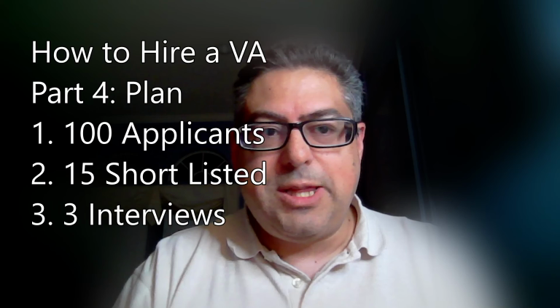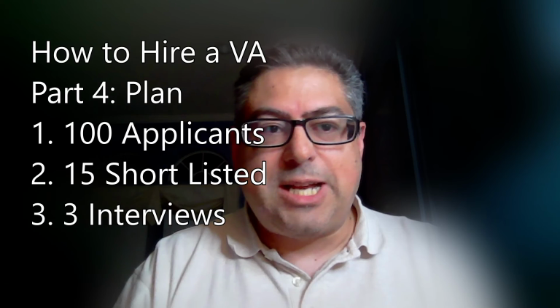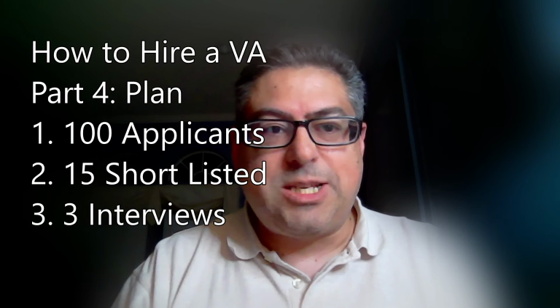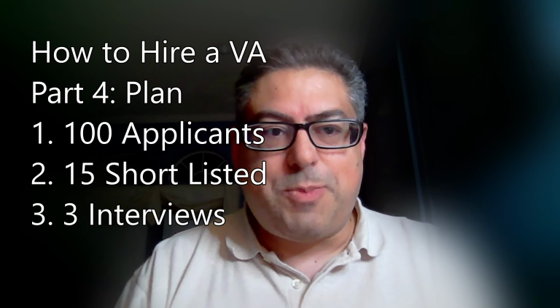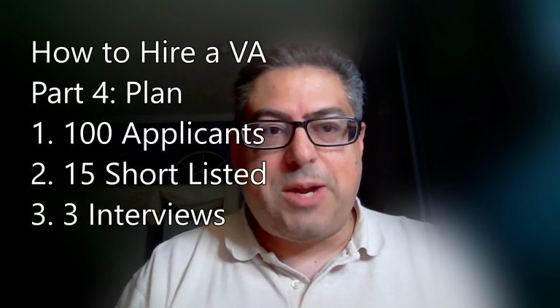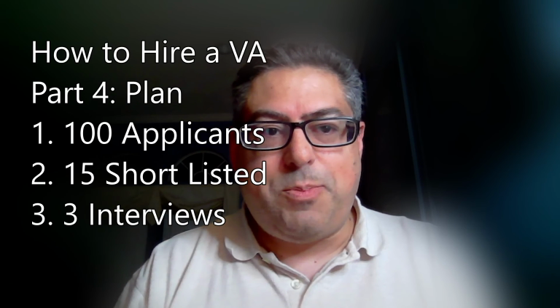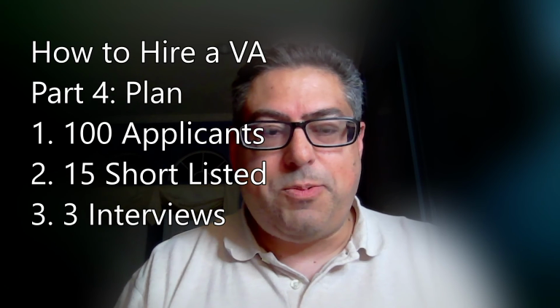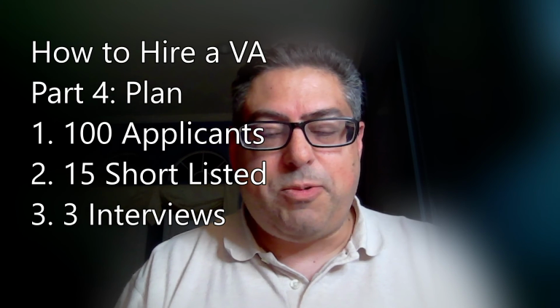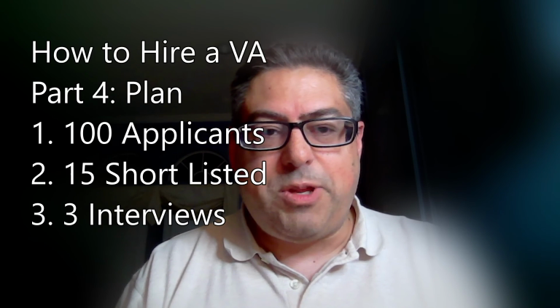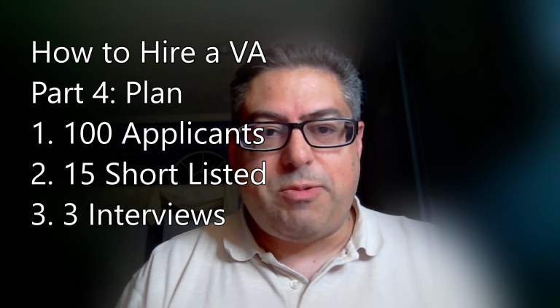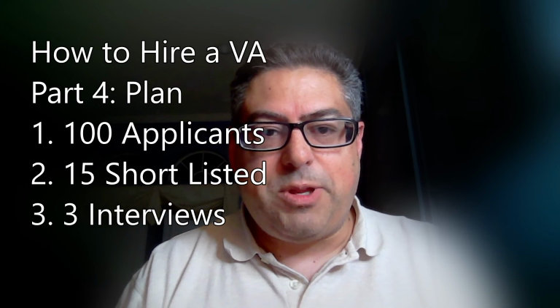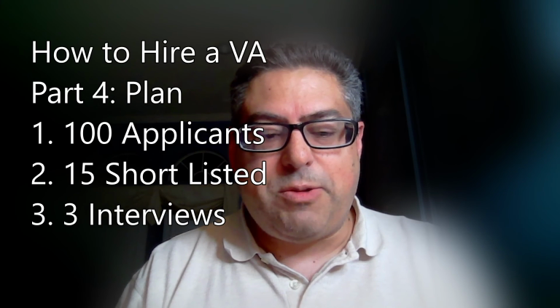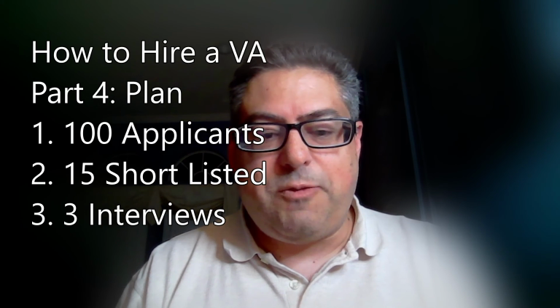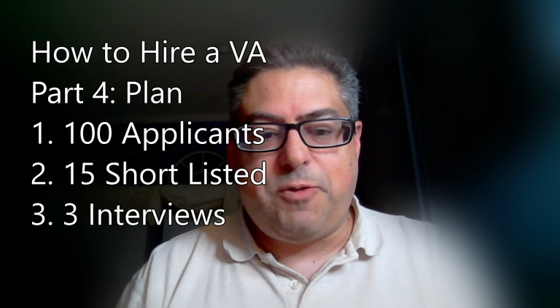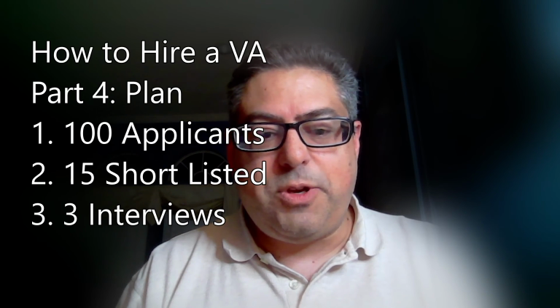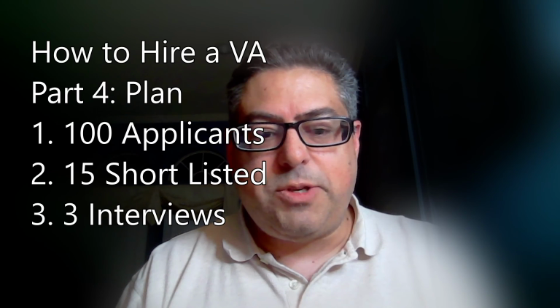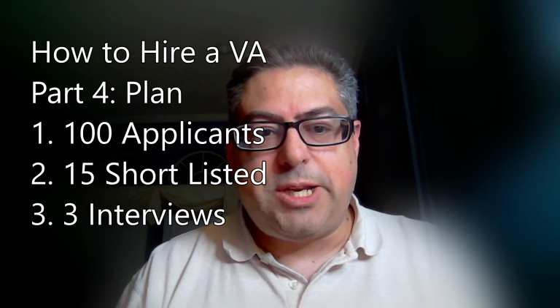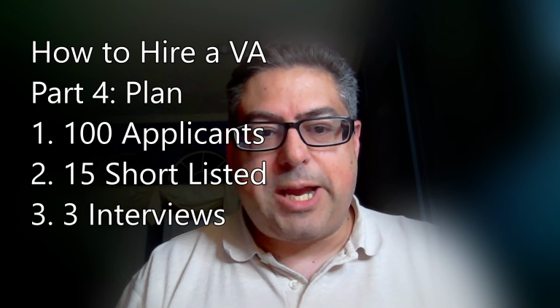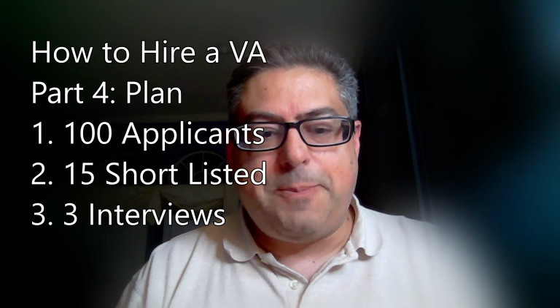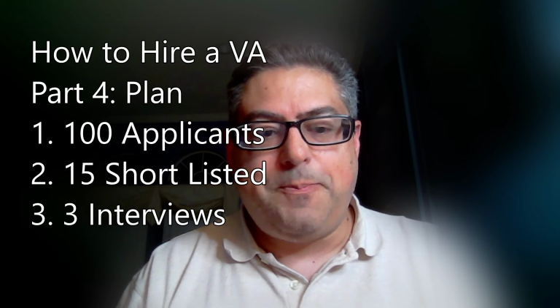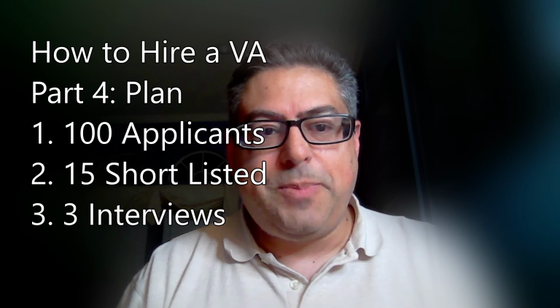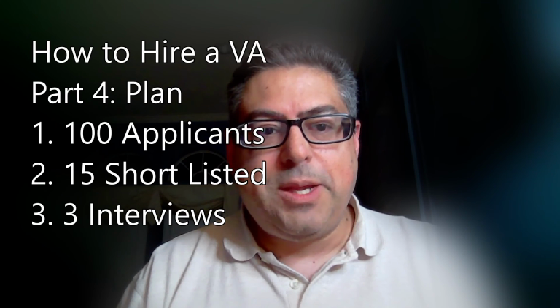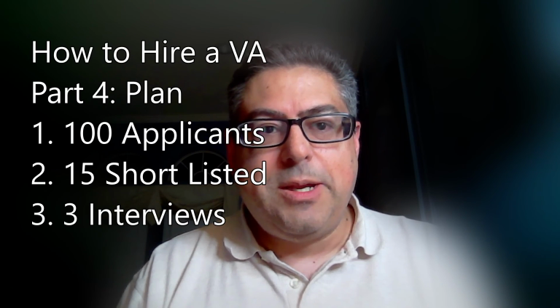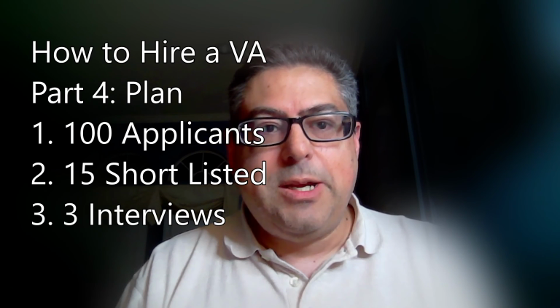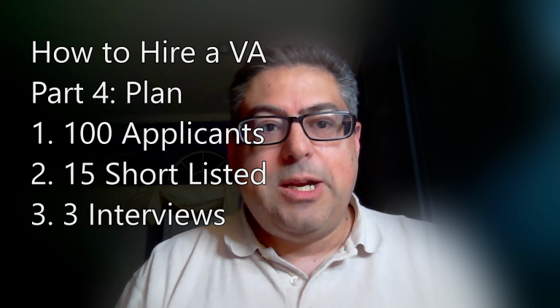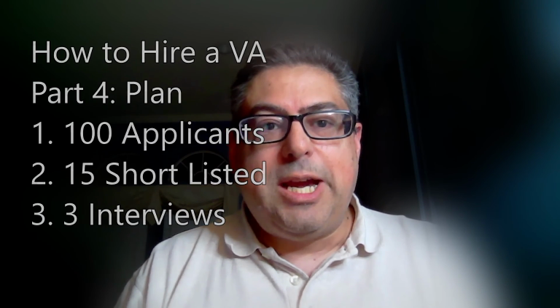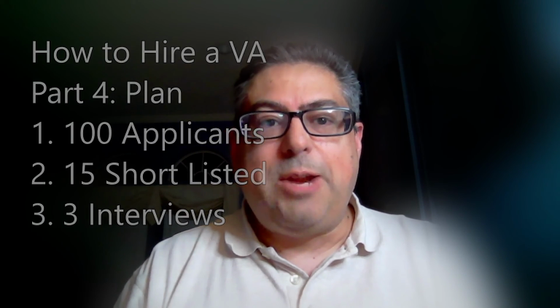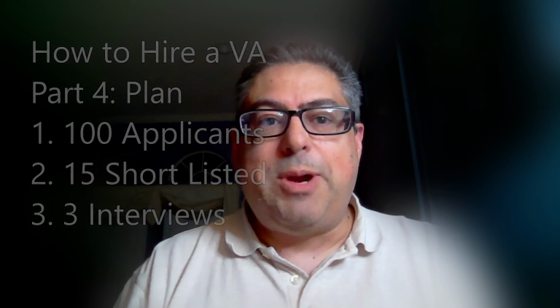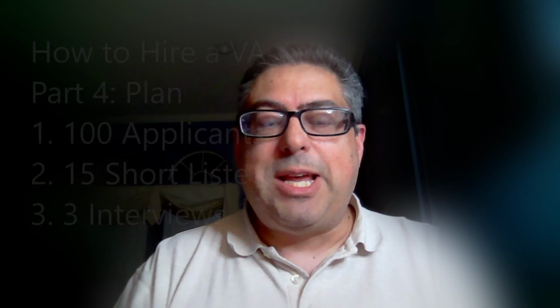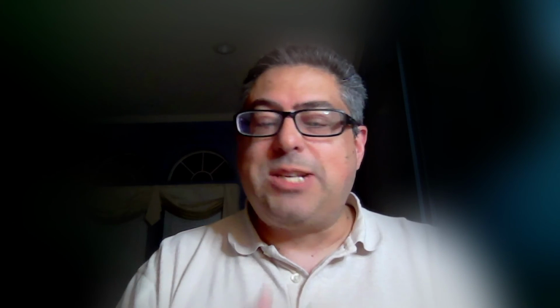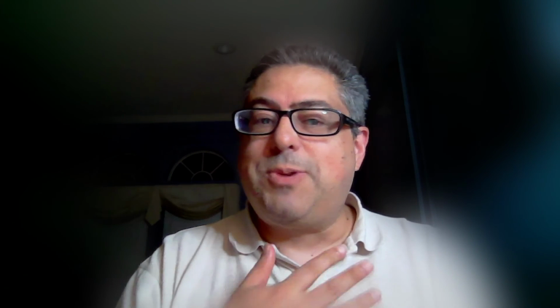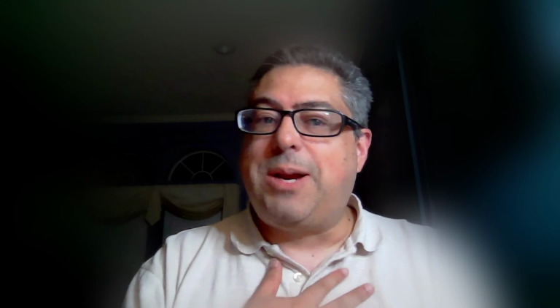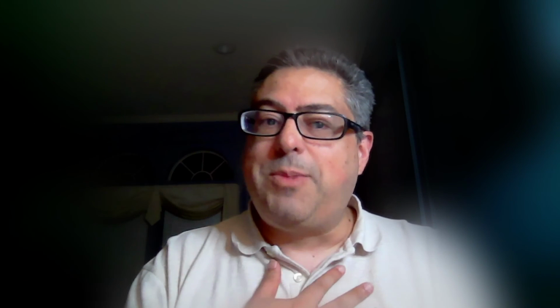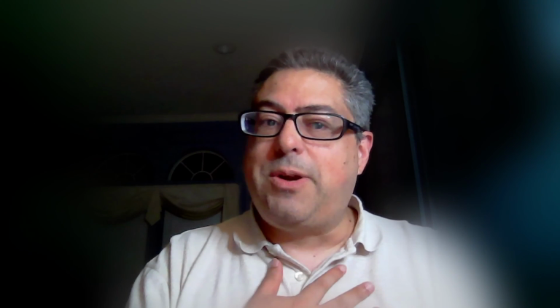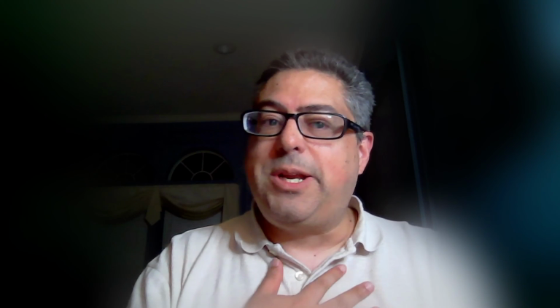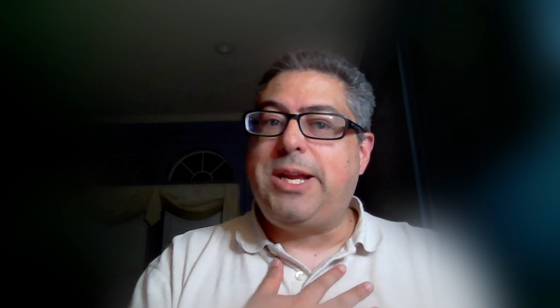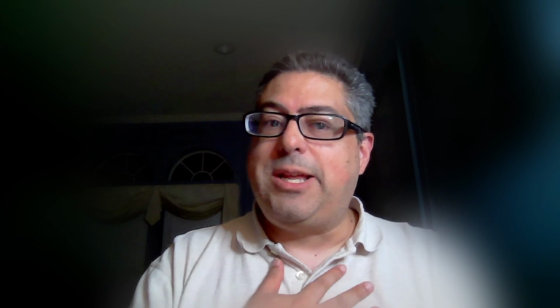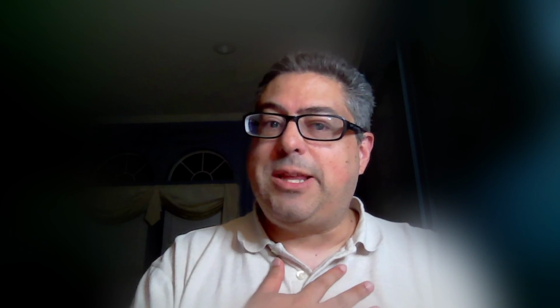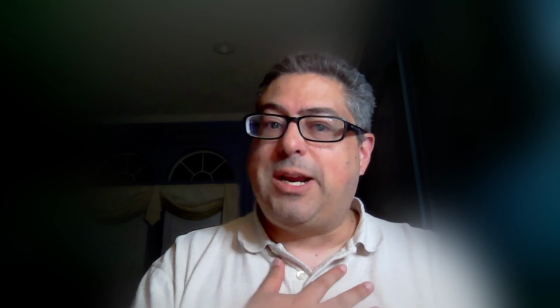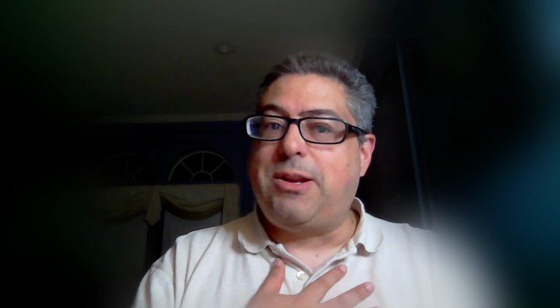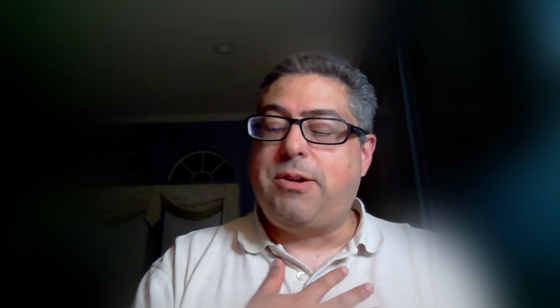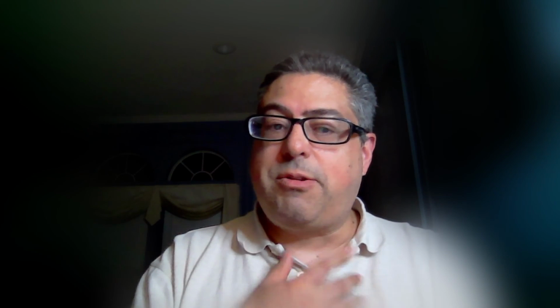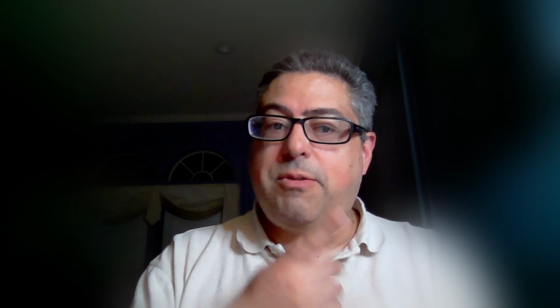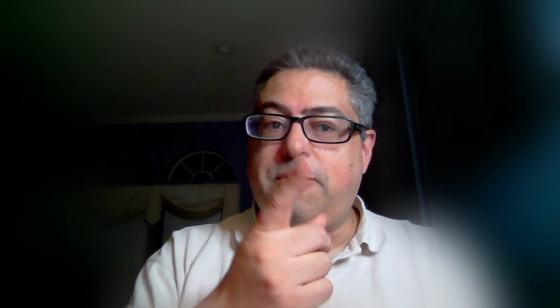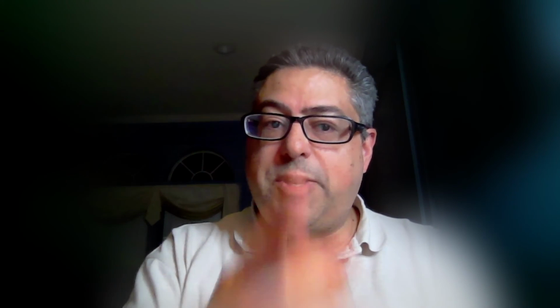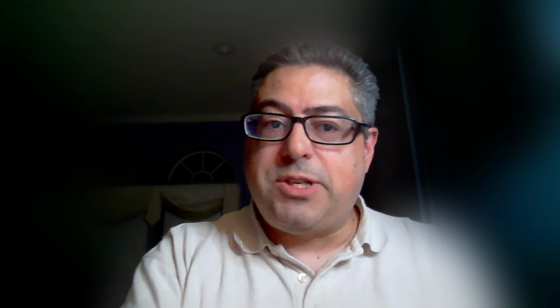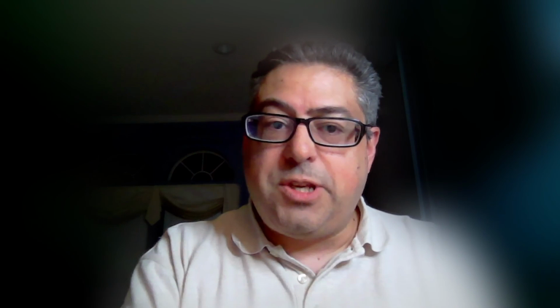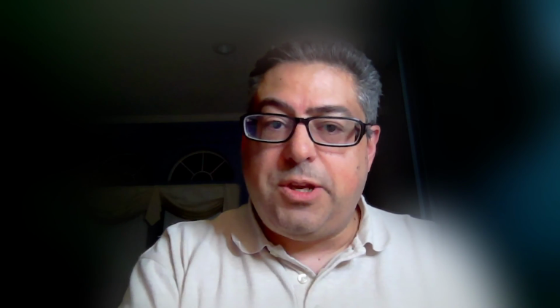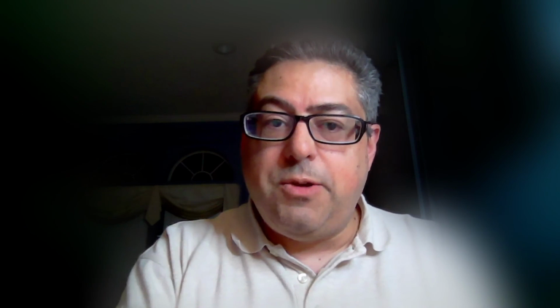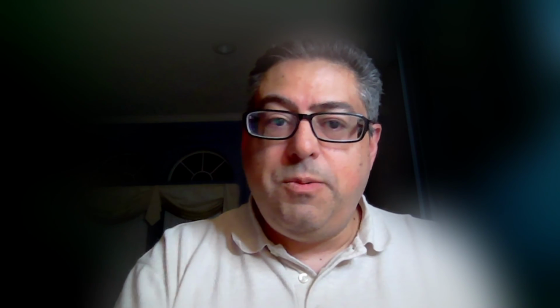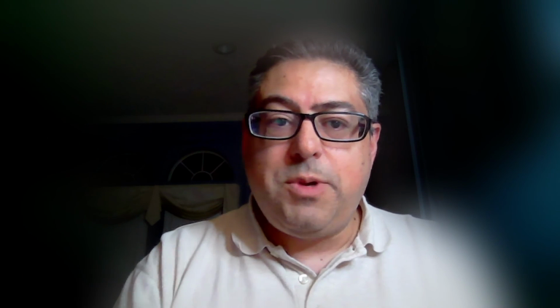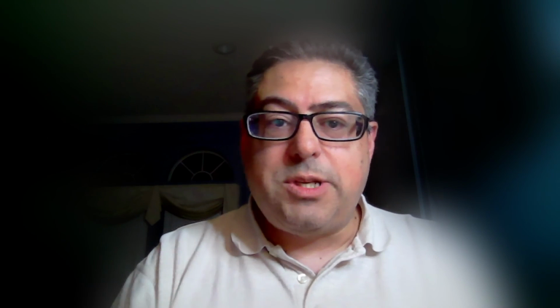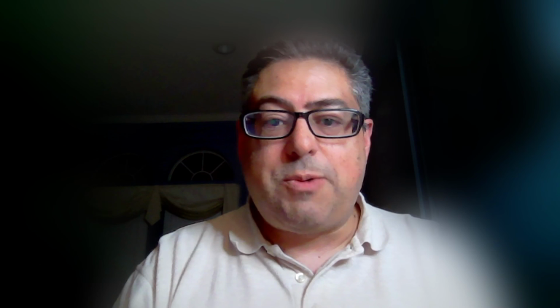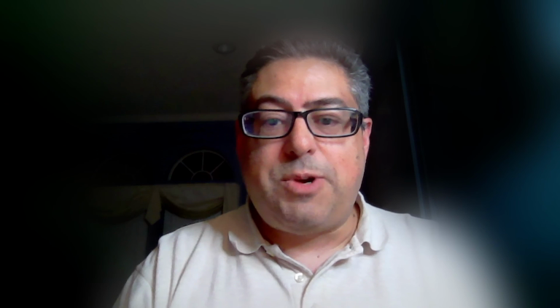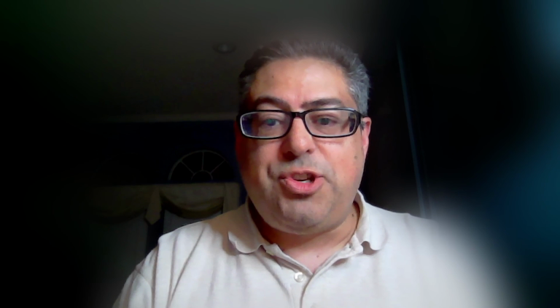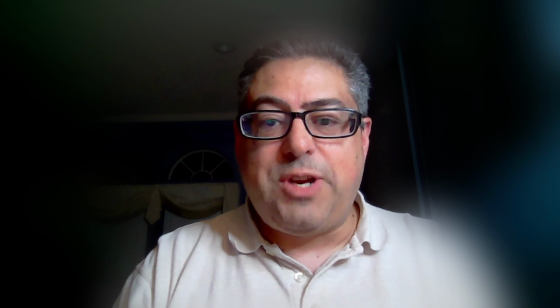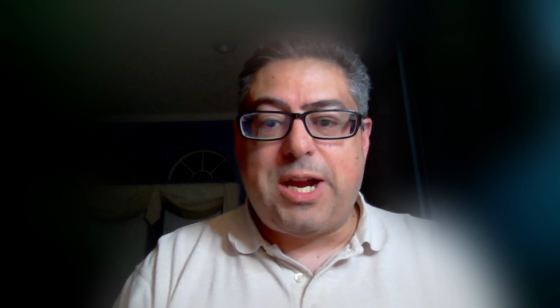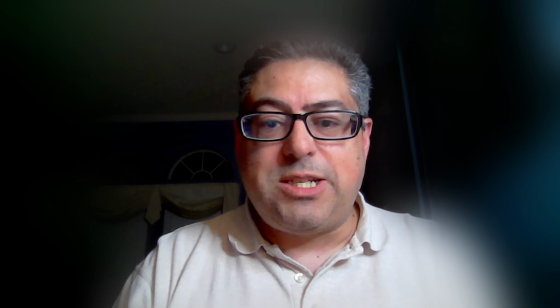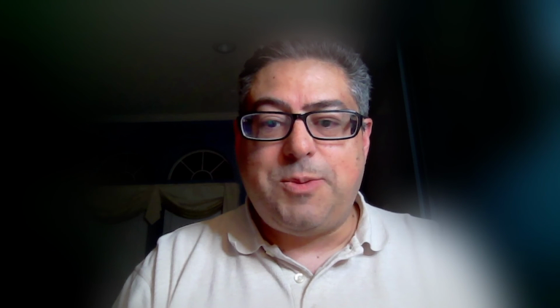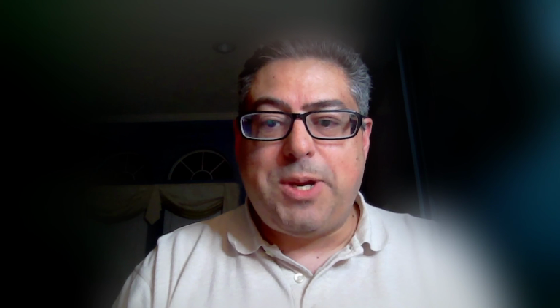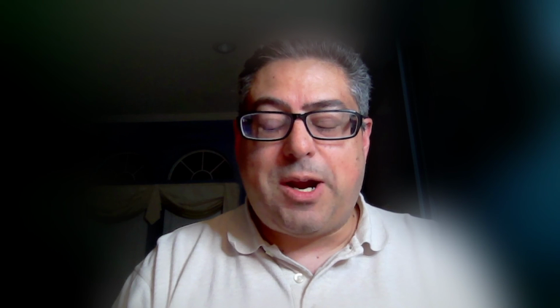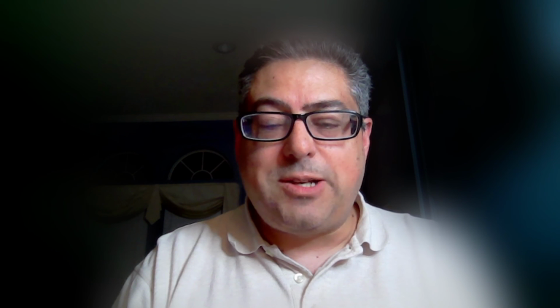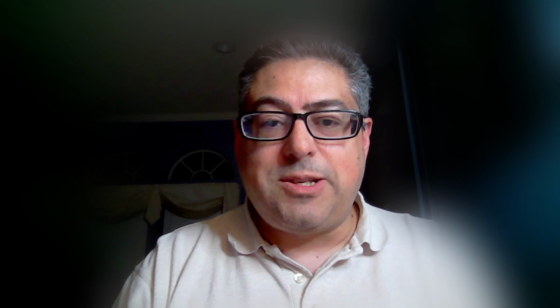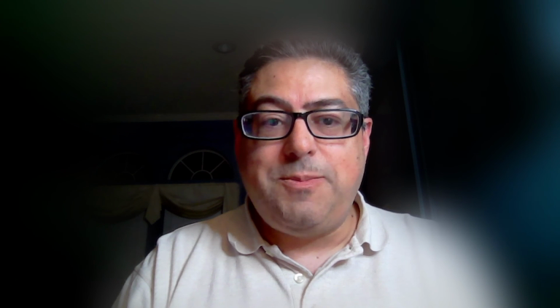So again, to review: 100 applicants, 15 shortlisted, down to 3 interviews. That's my 3-step plan for you today. That's what I'm learning, and anything I learn I want to throw over the fence to you, because I want you guys to be awesome.